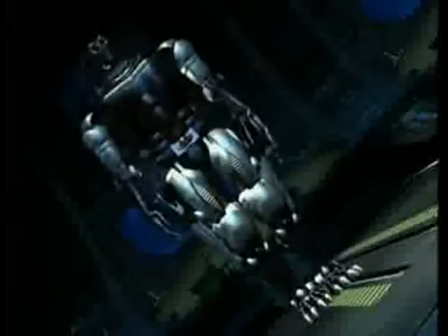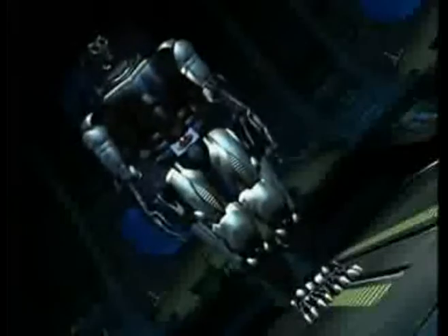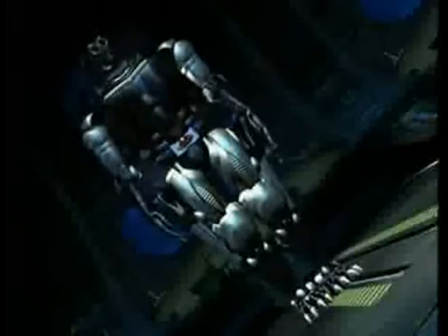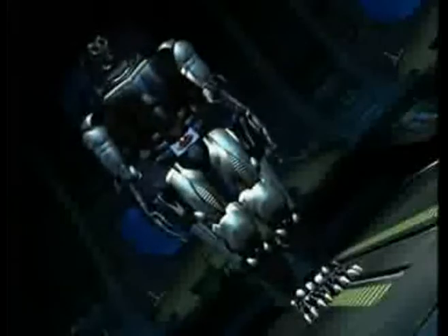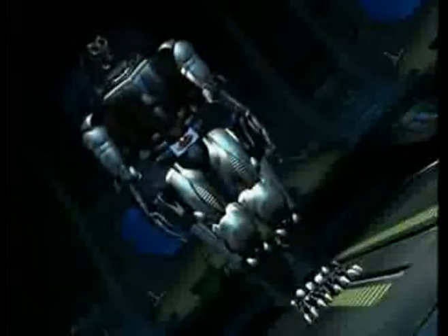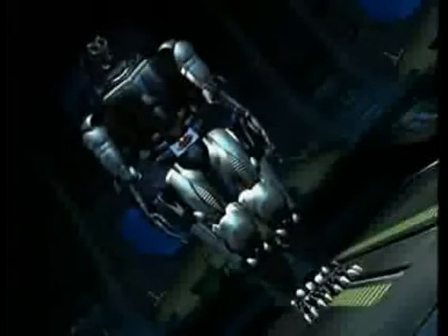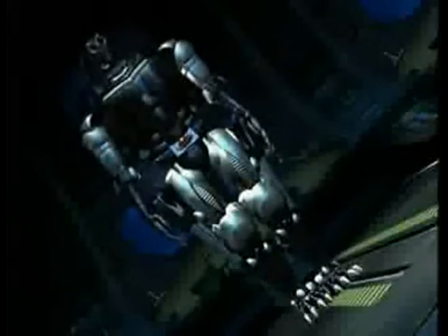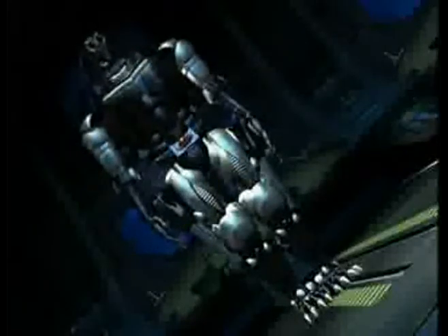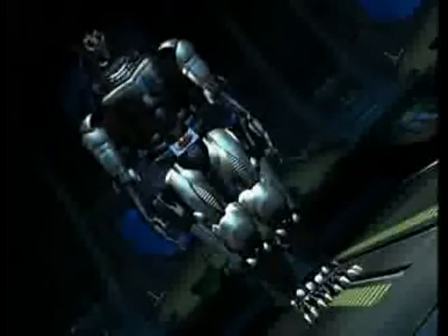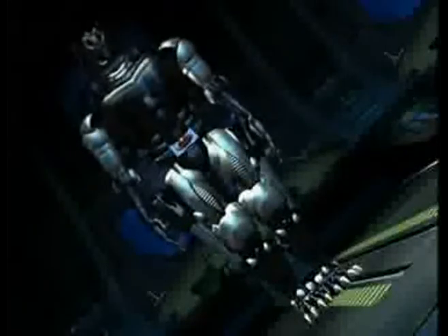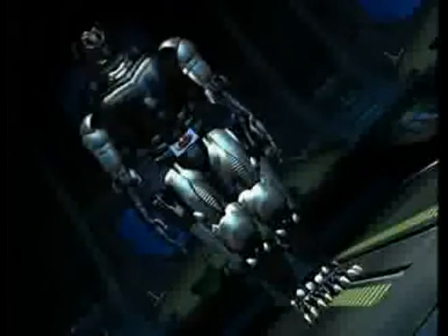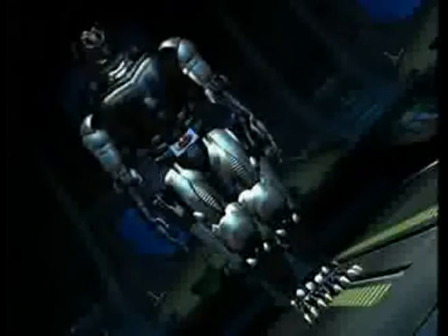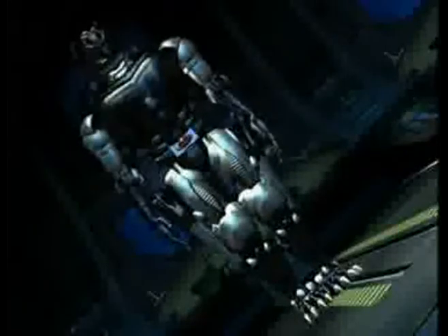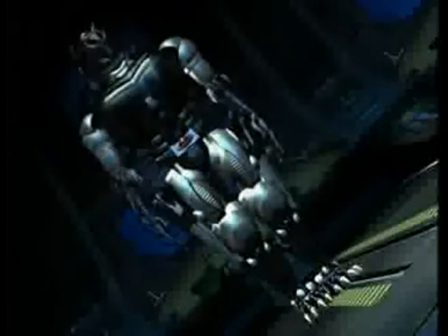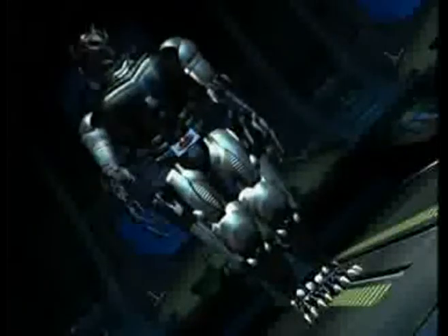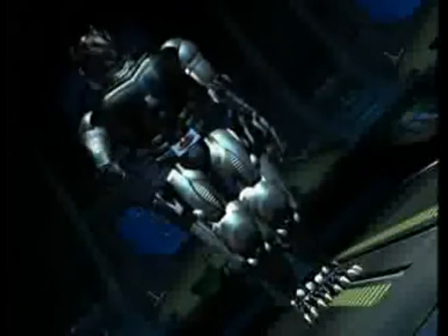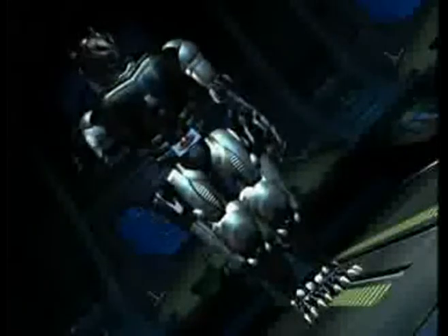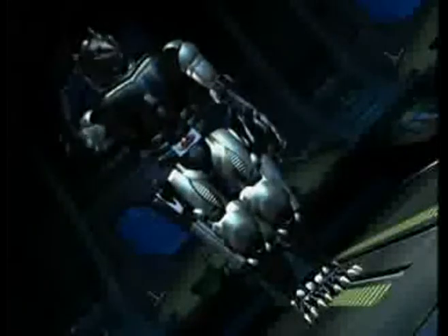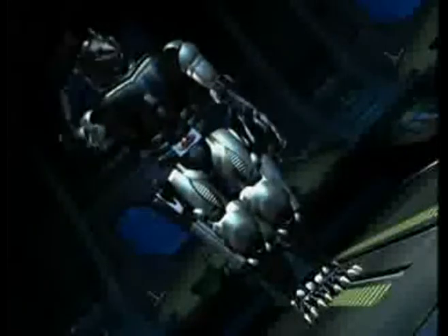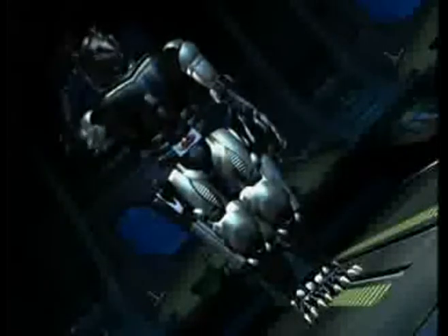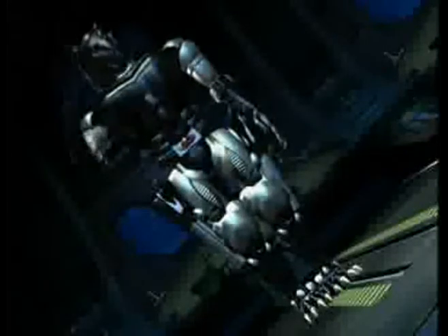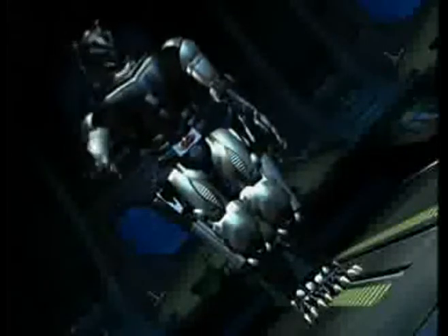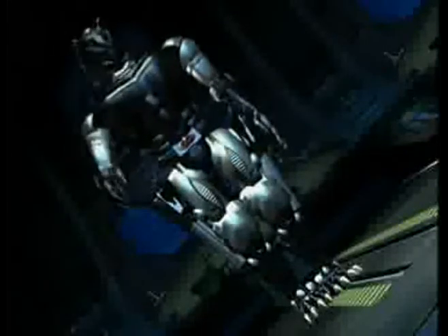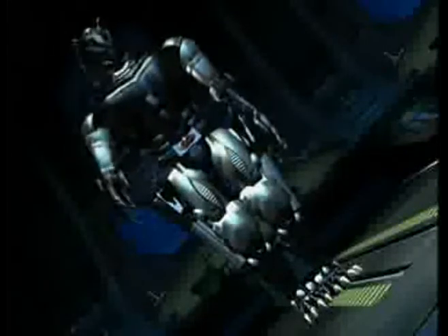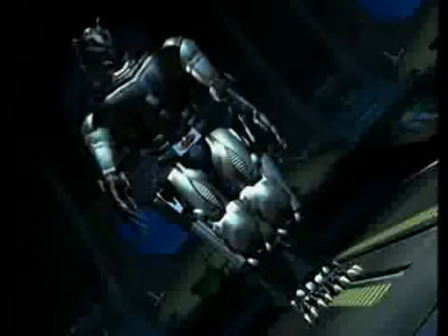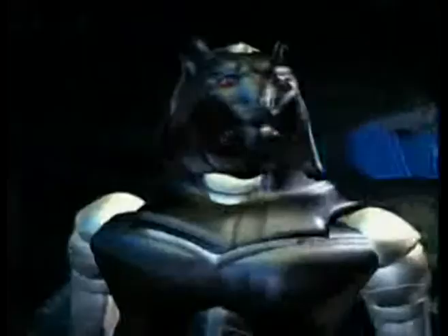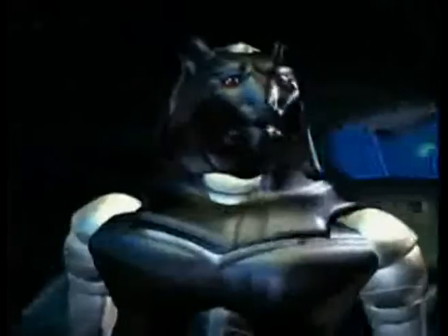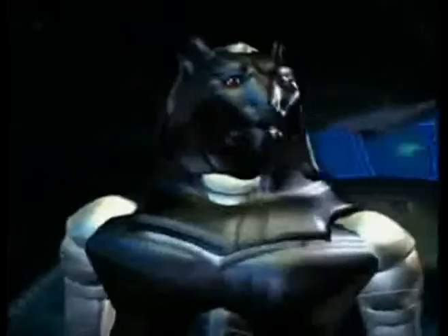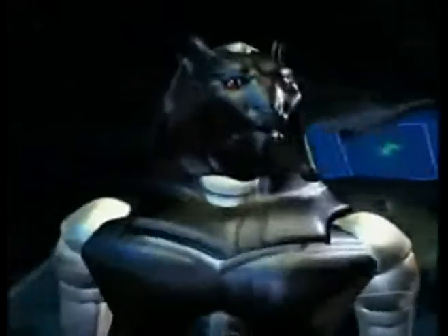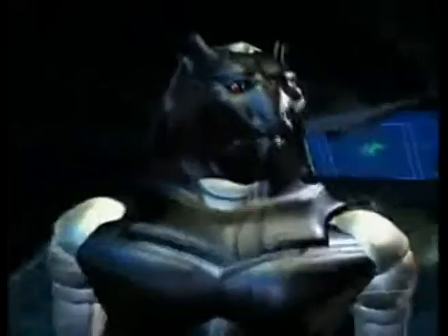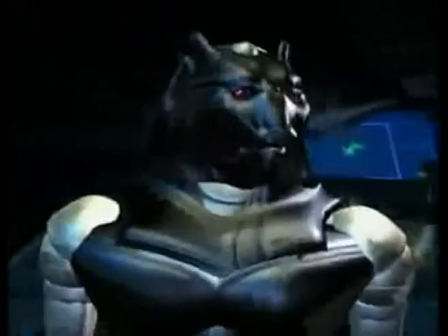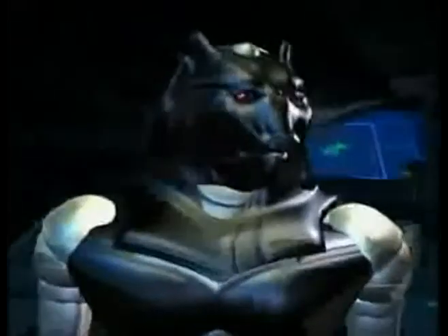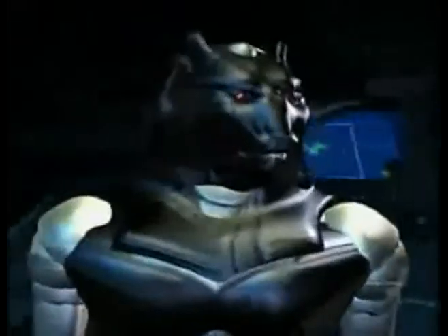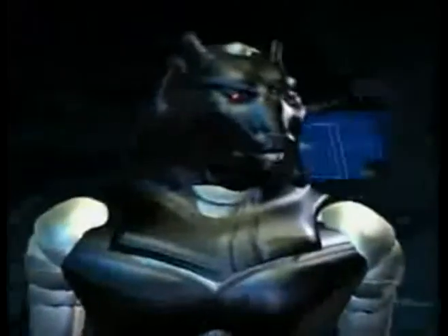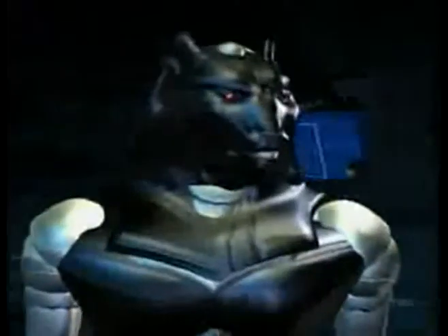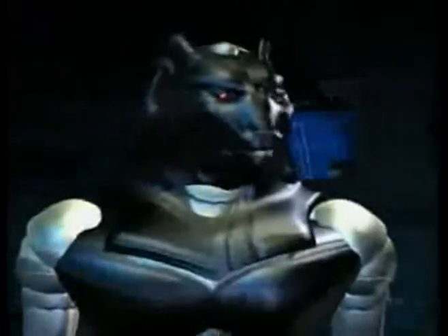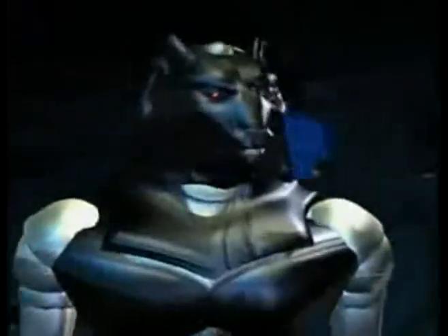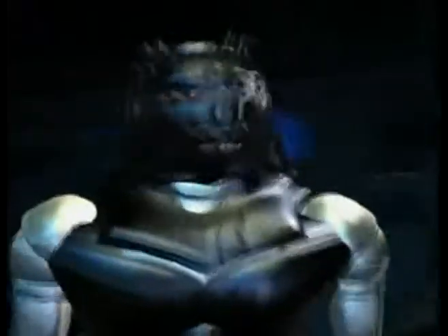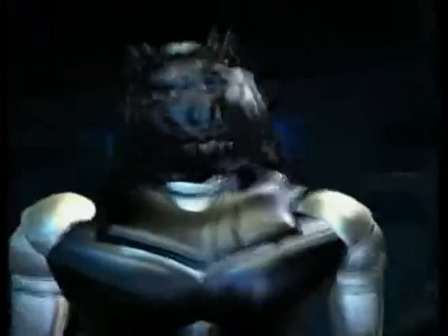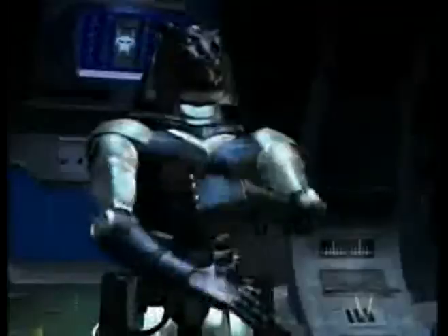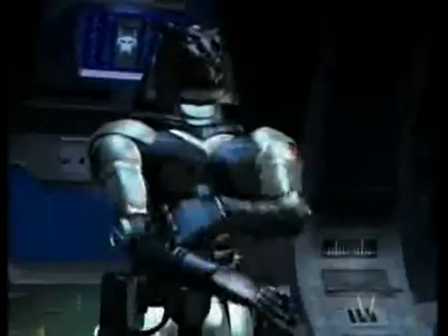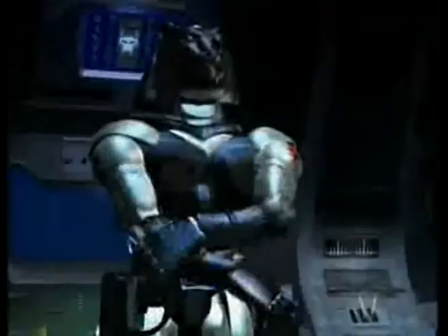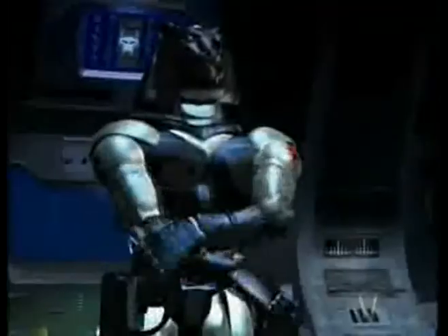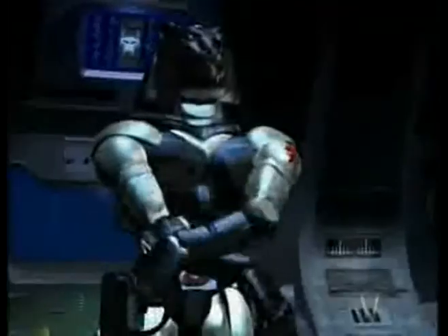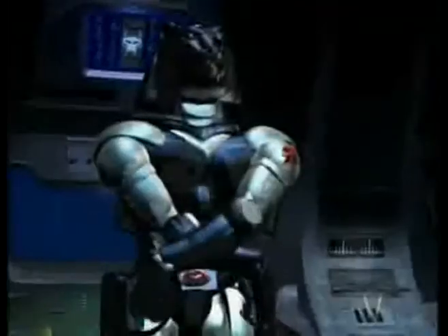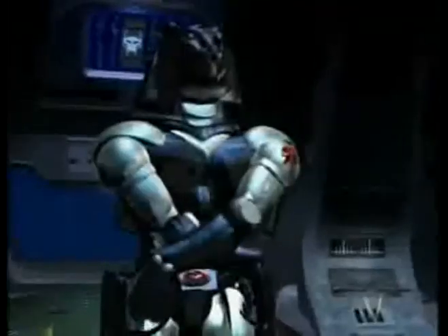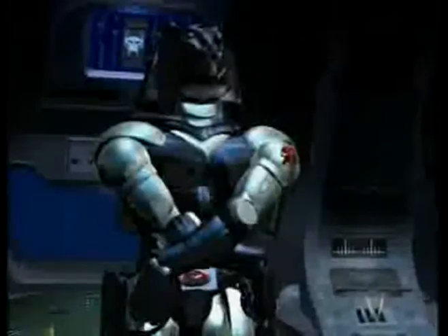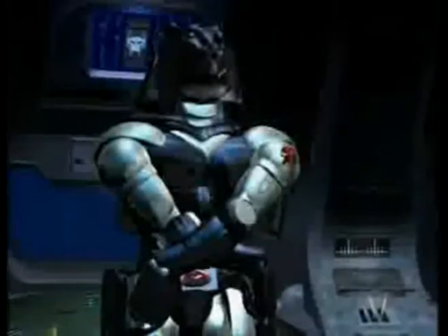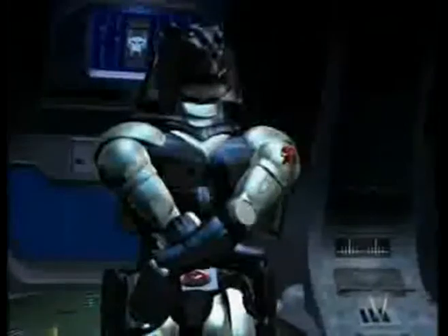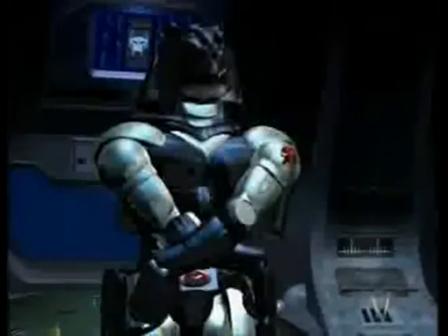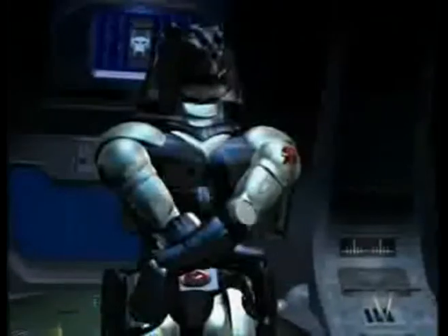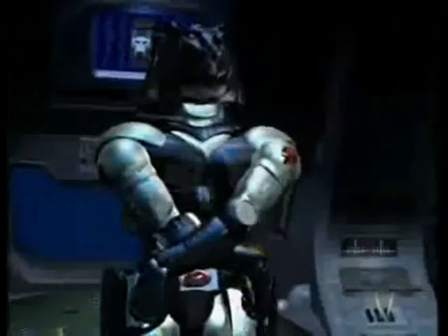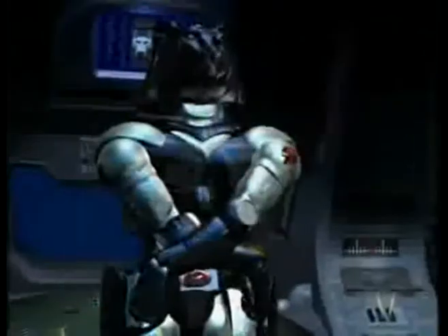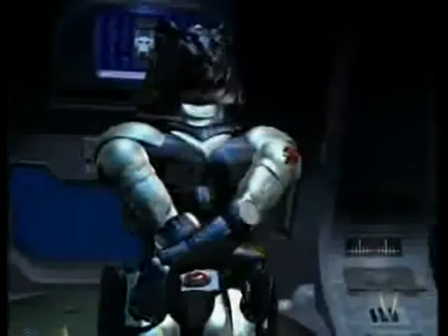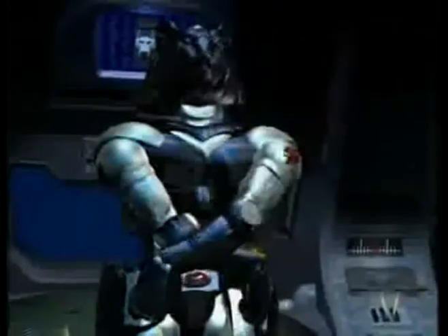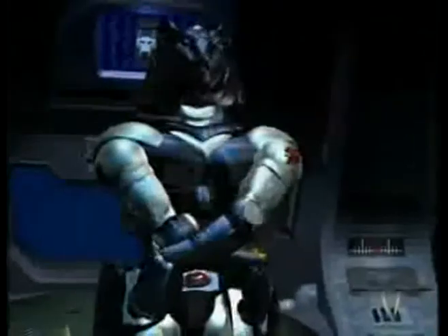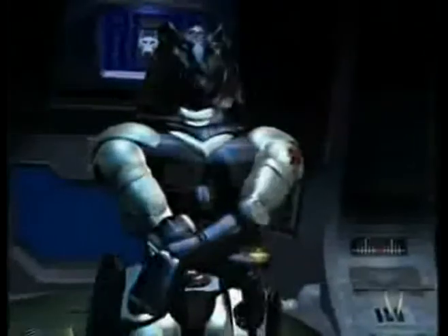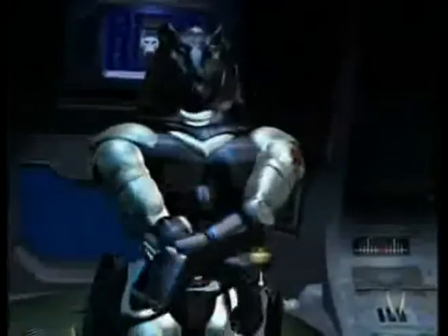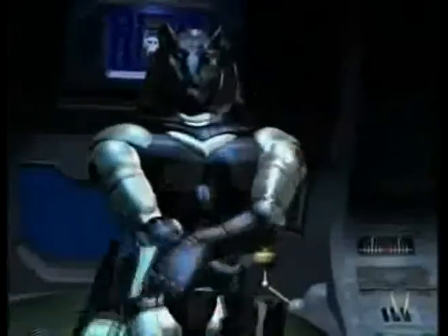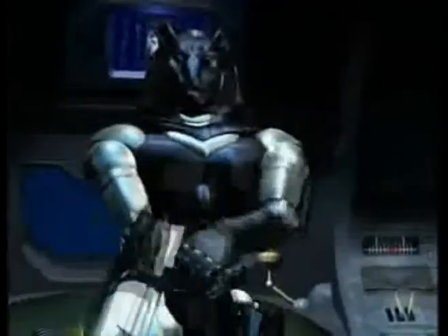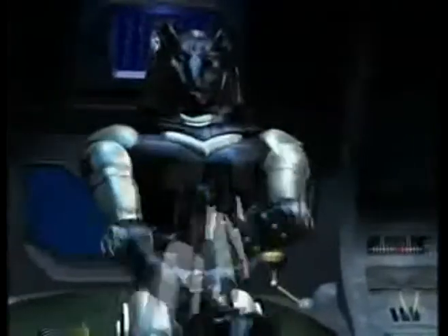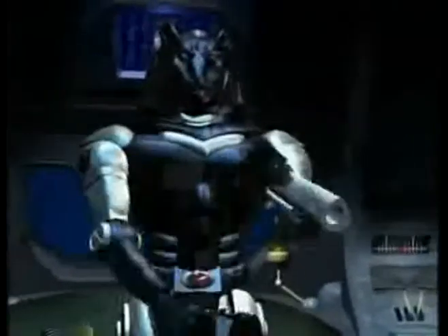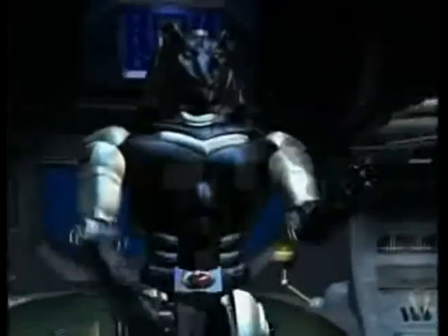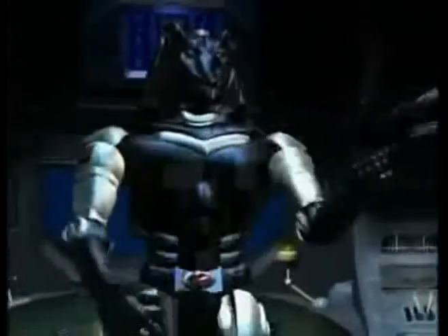This is Covert Agent Ravage, and you are watching another Malwave Transformers Review.